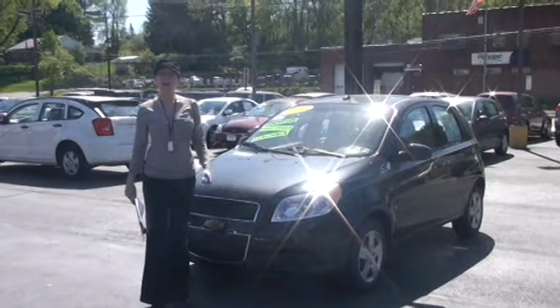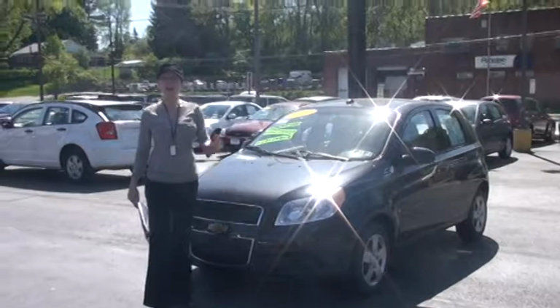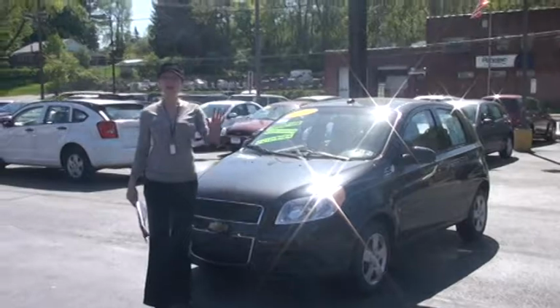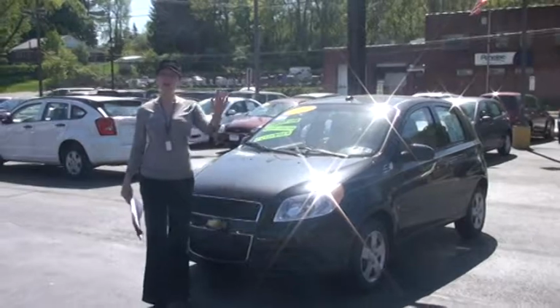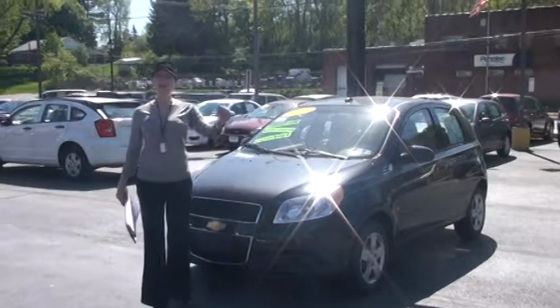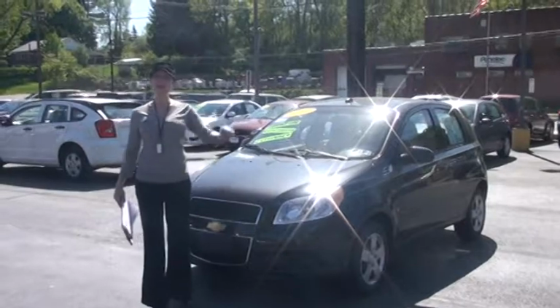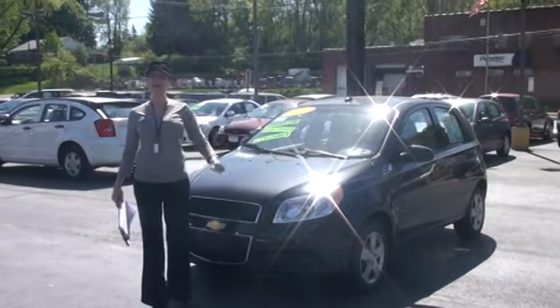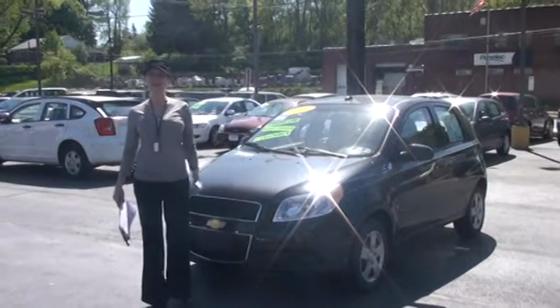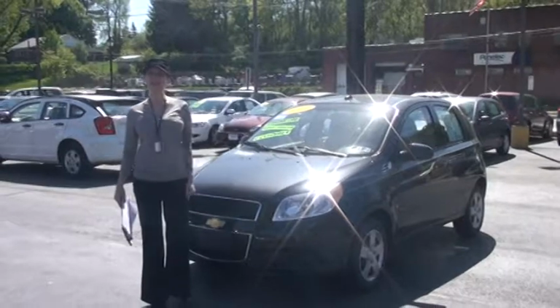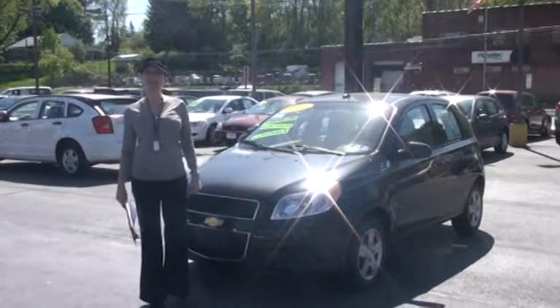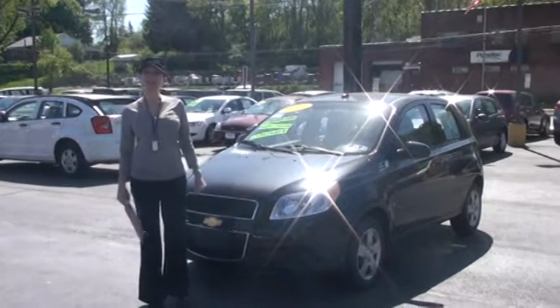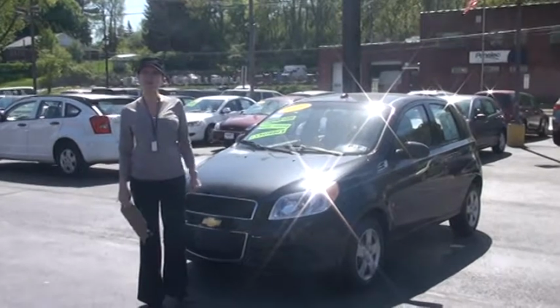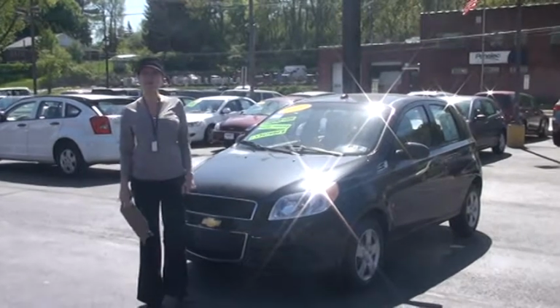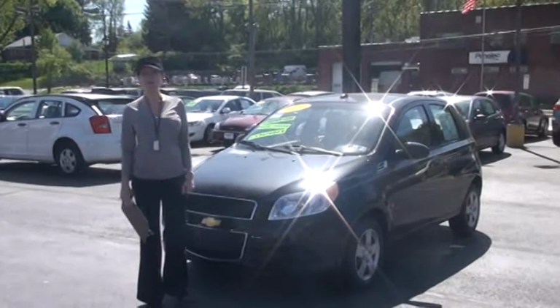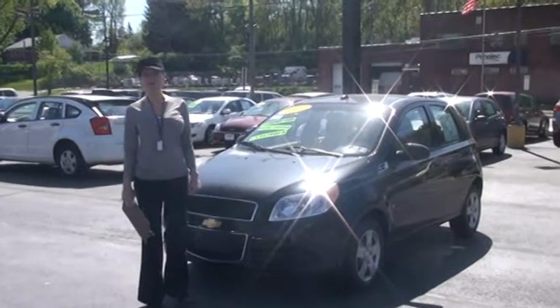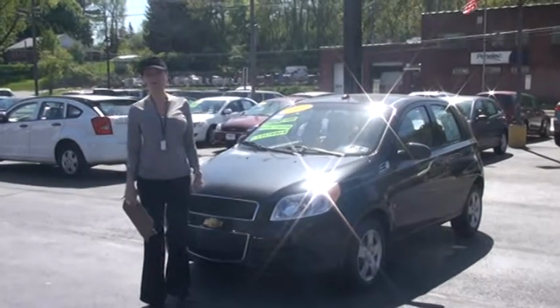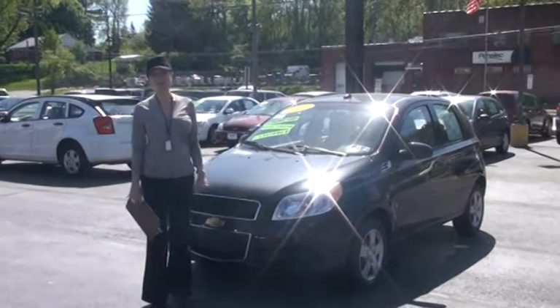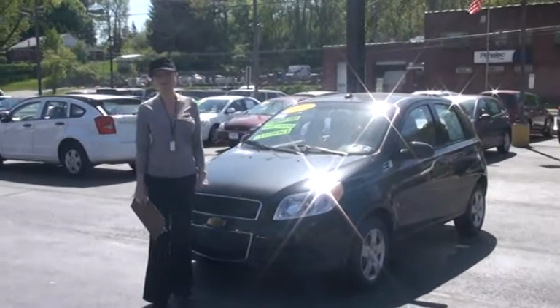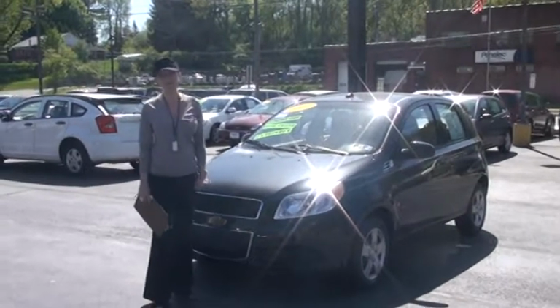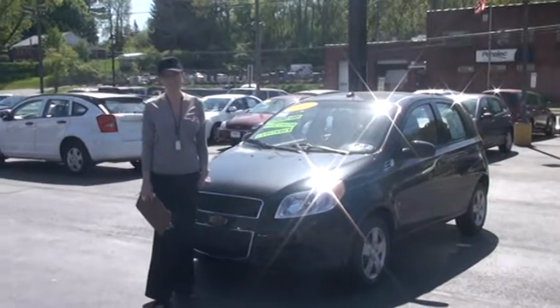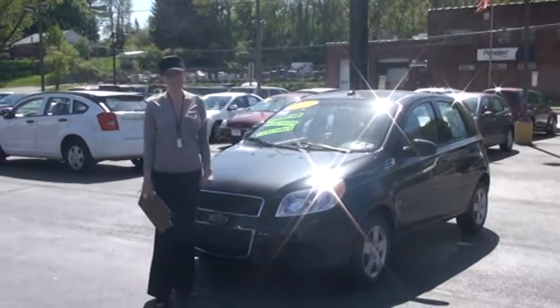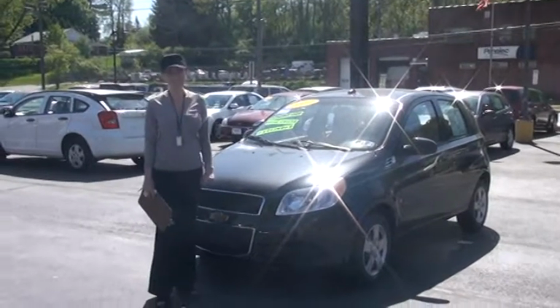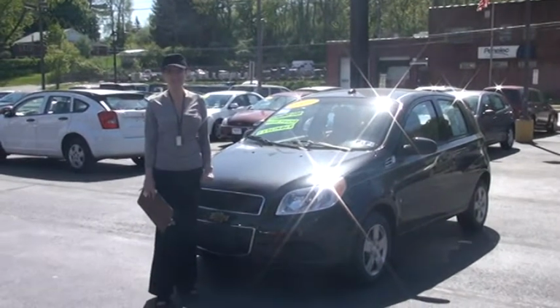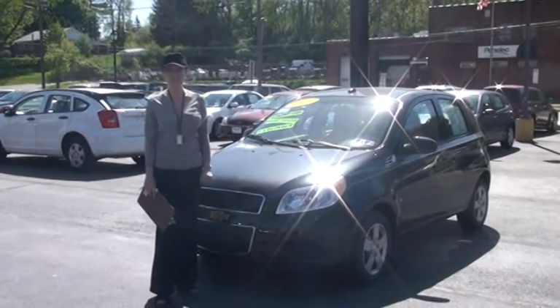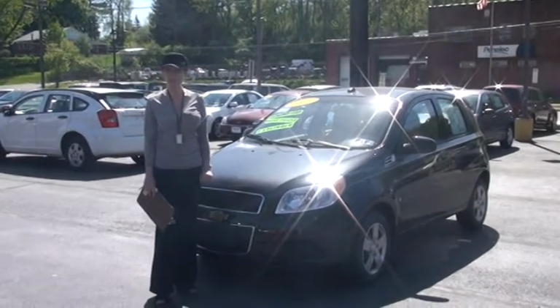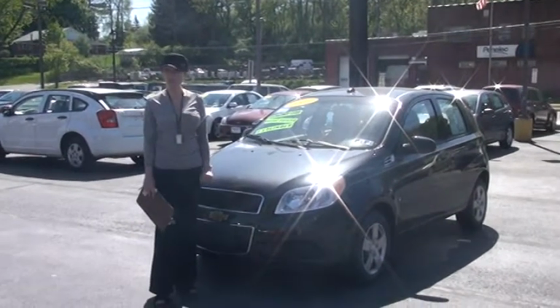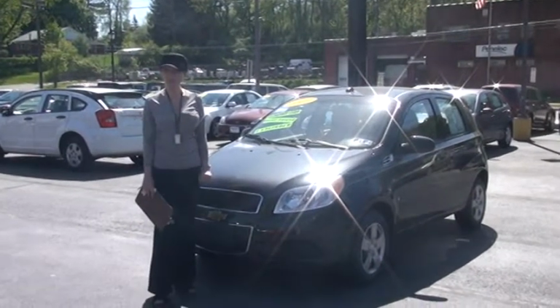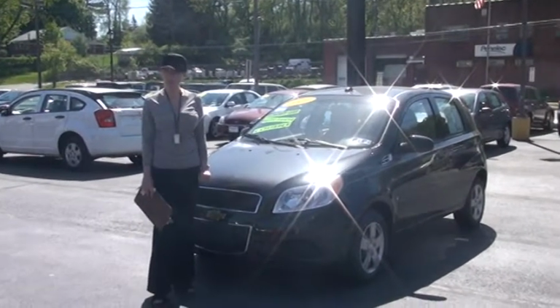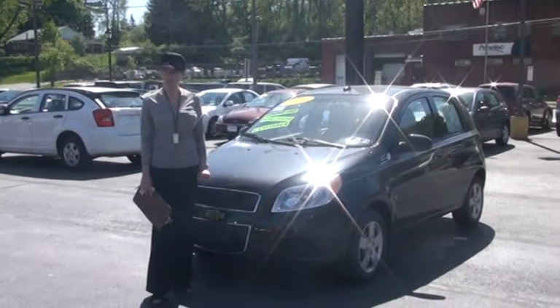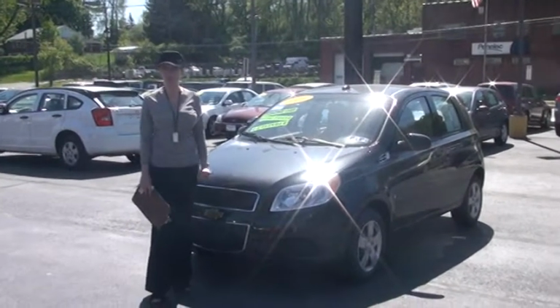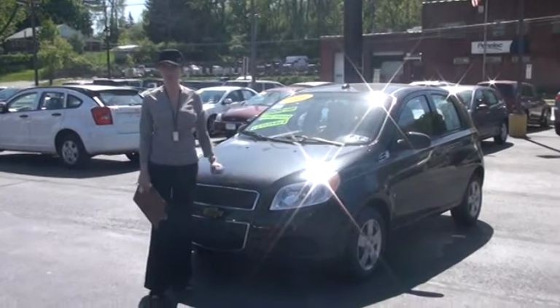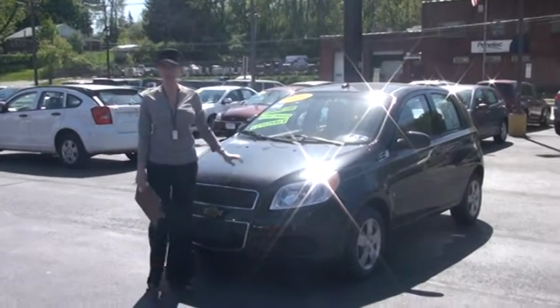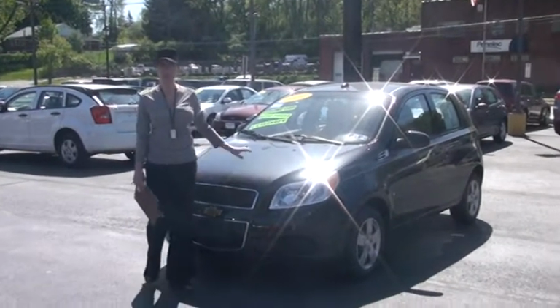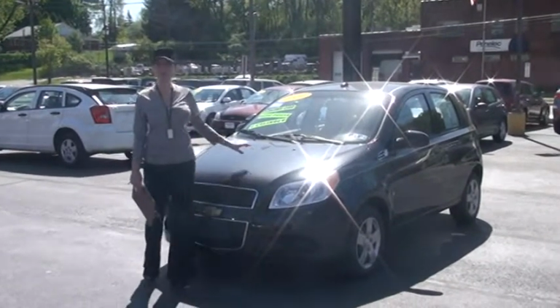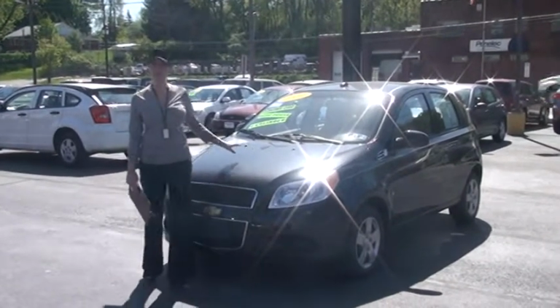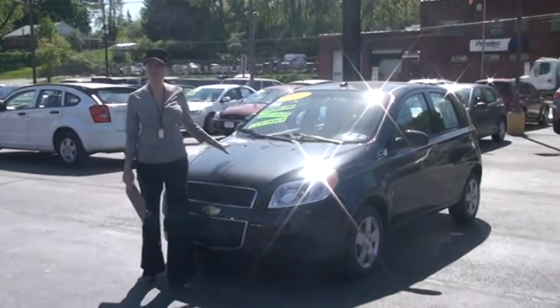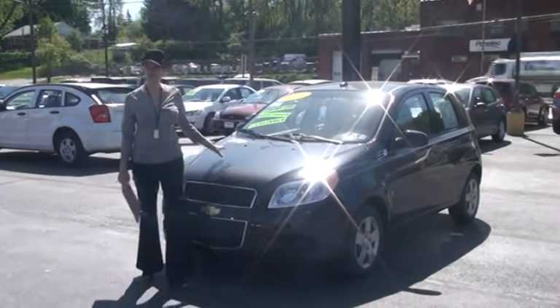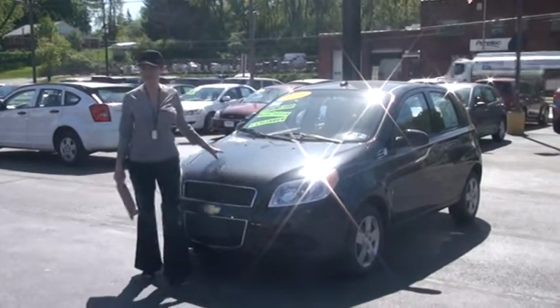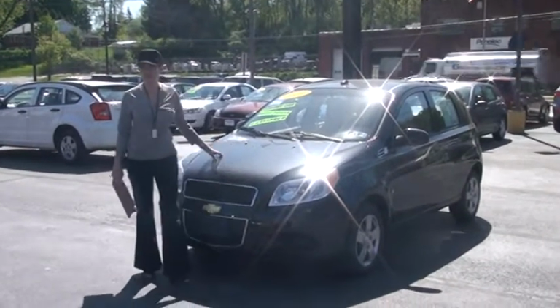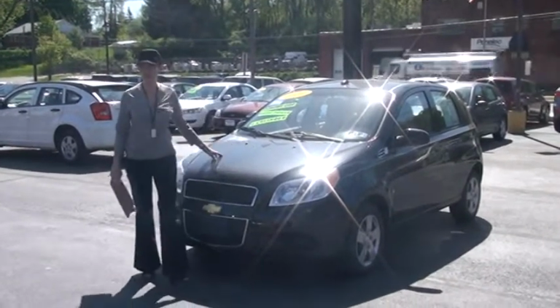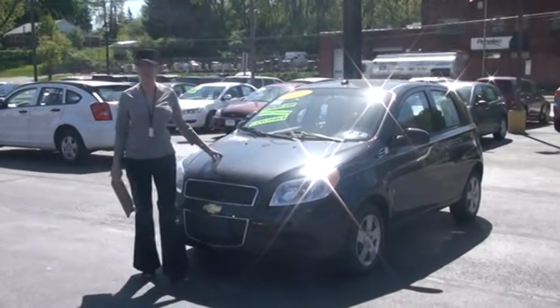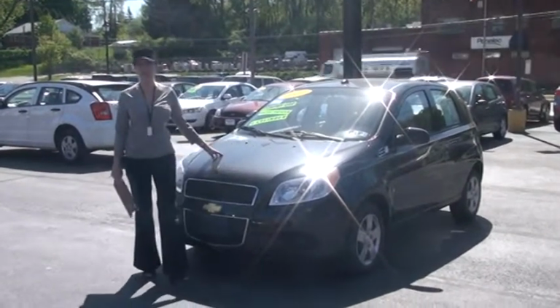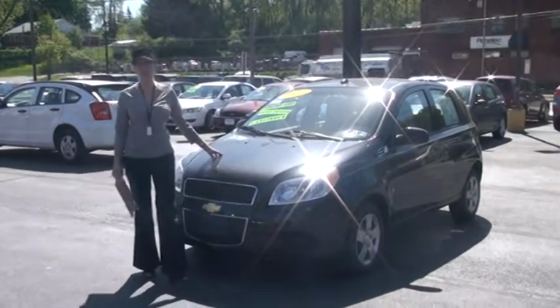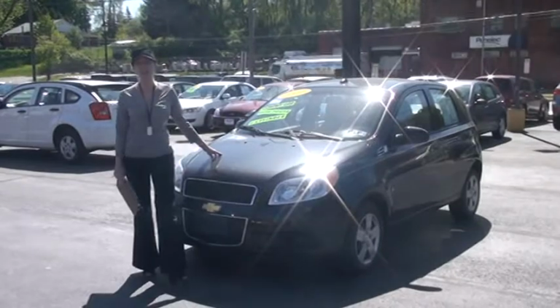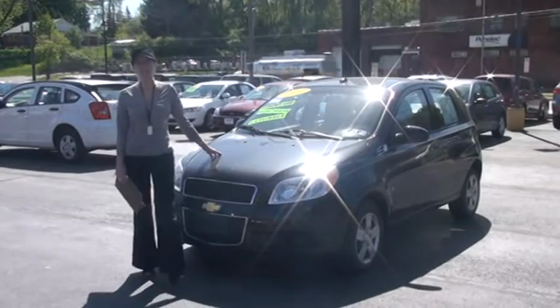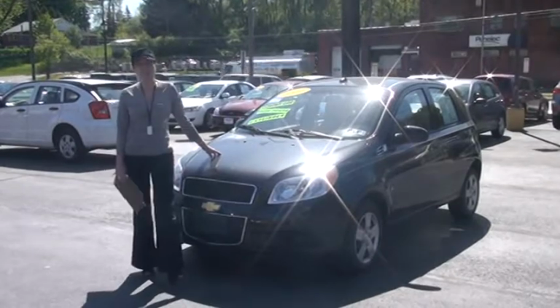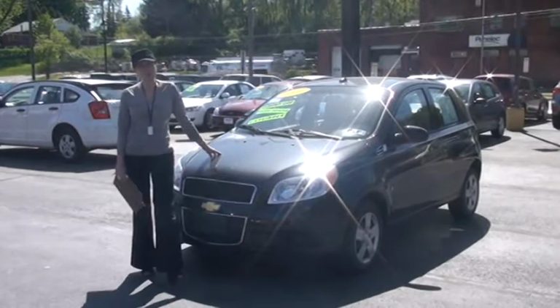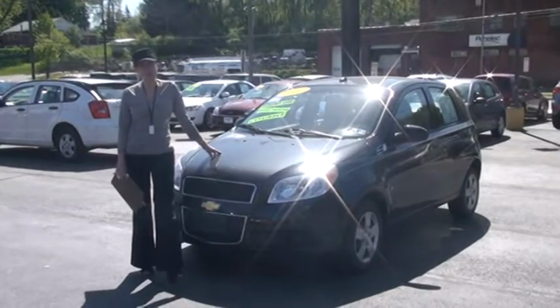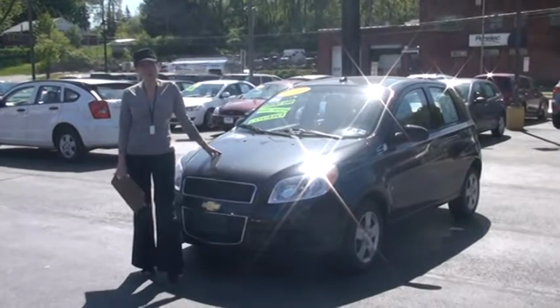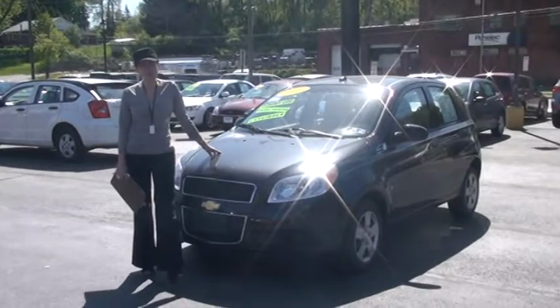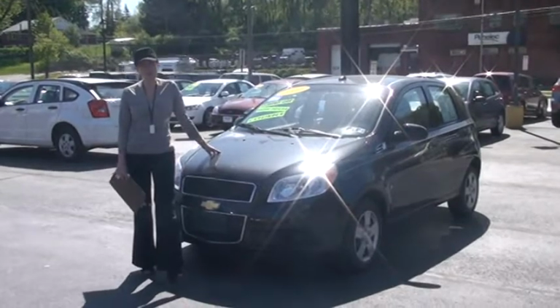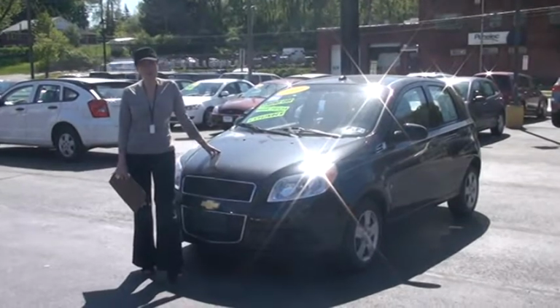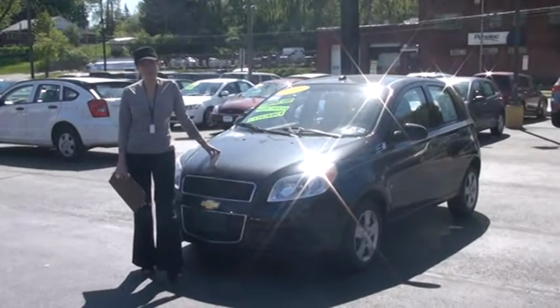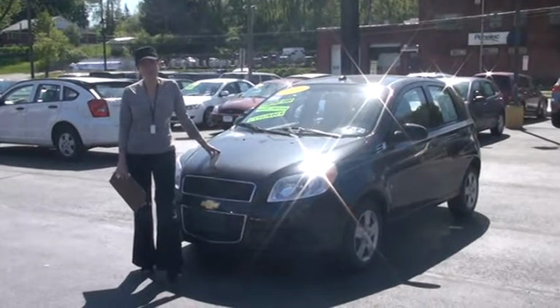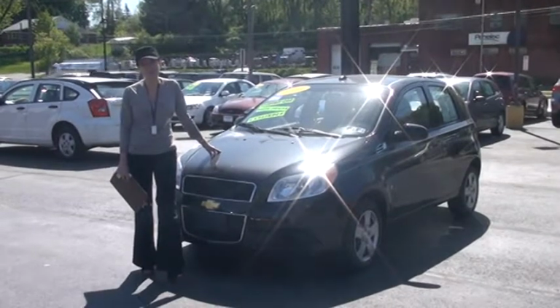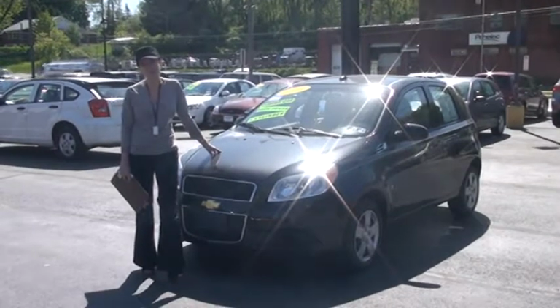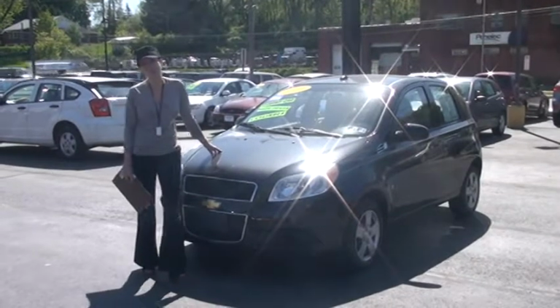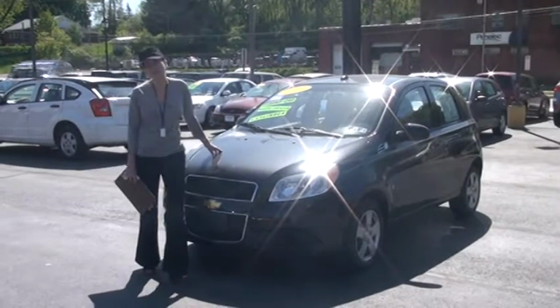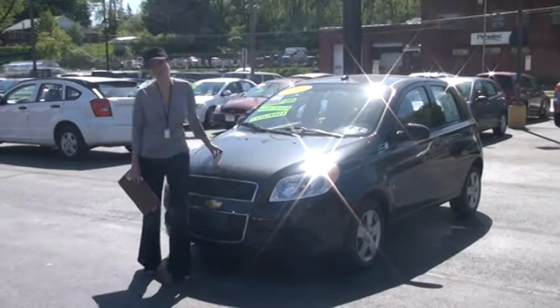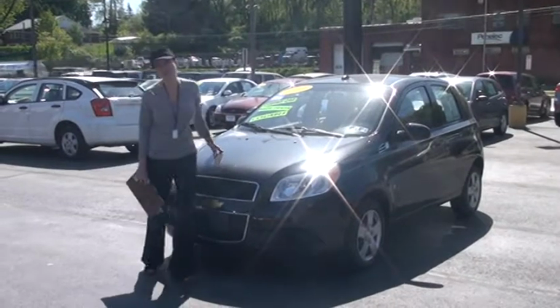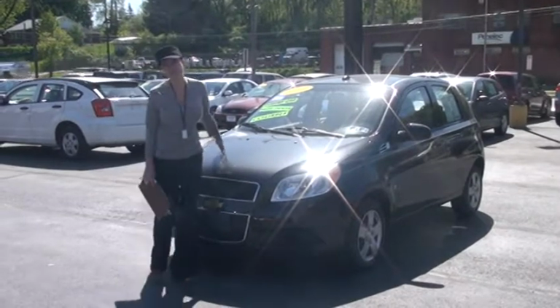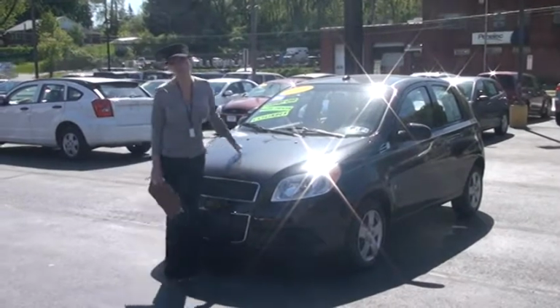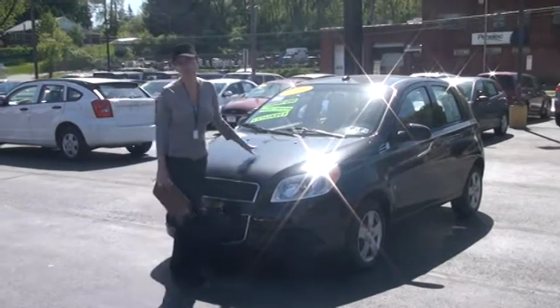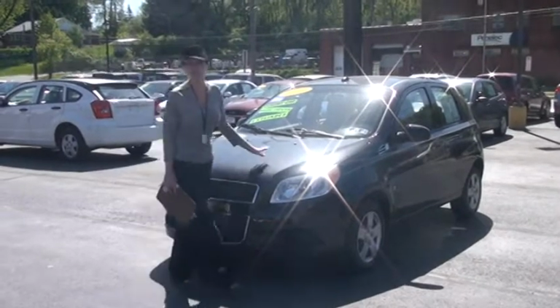Hi, welcome to Canik Auto Mart. My name is Linda and it's my pleasure to show you around this 2009 Chevrolet Aveo today. So let's get started.